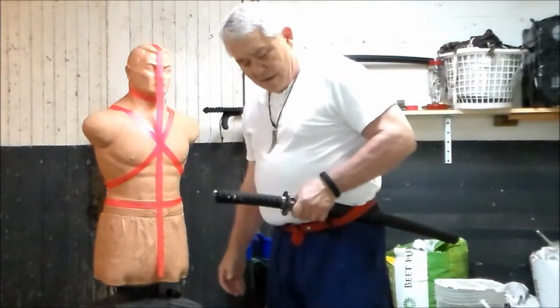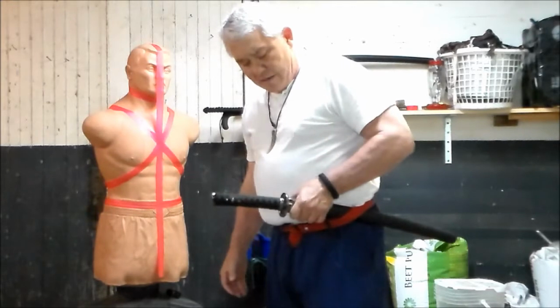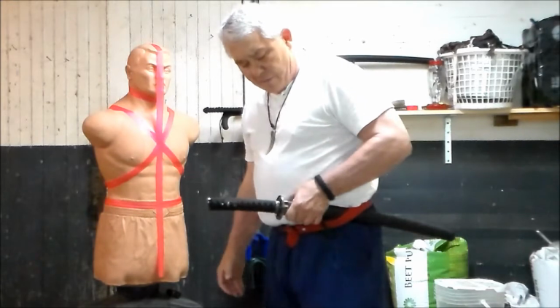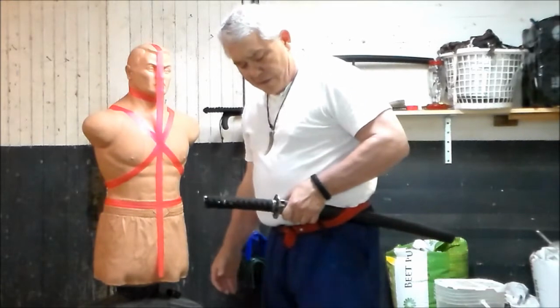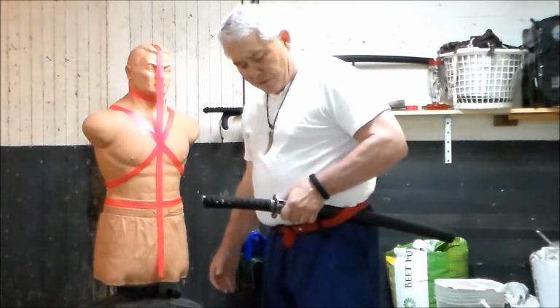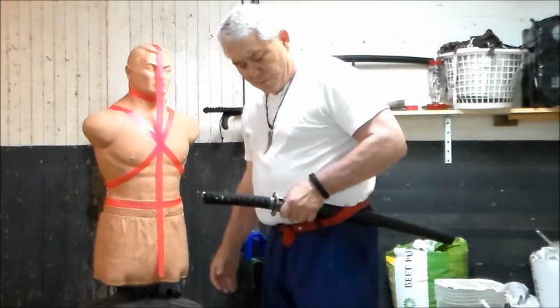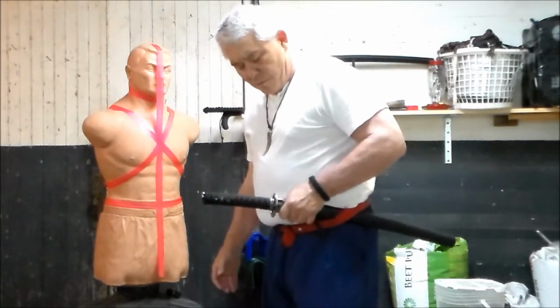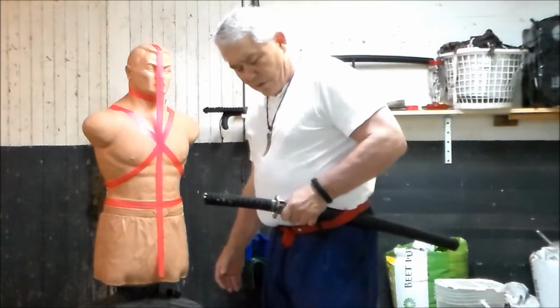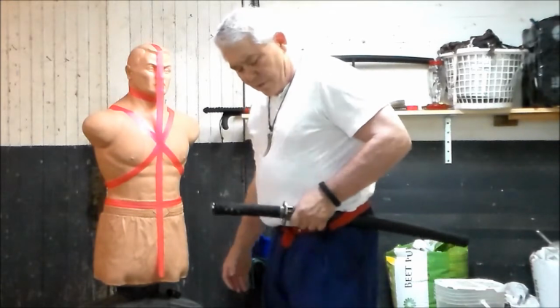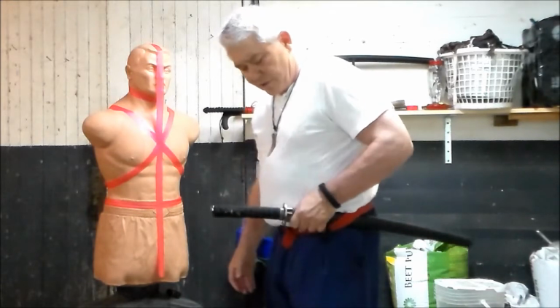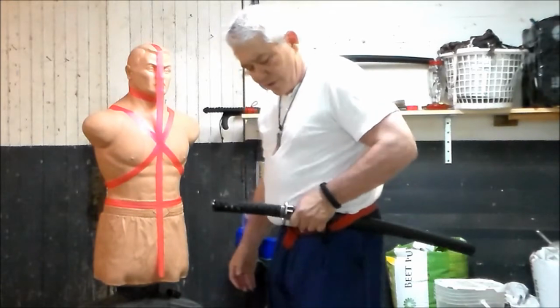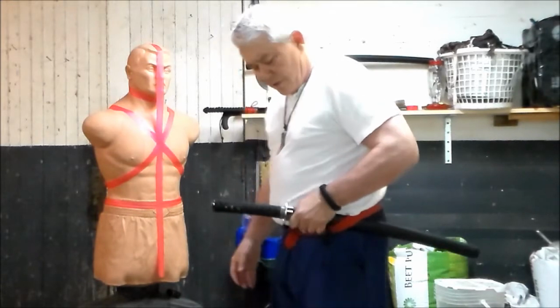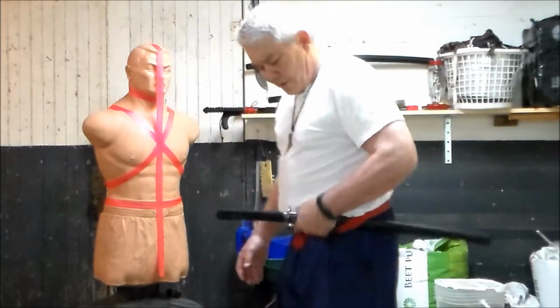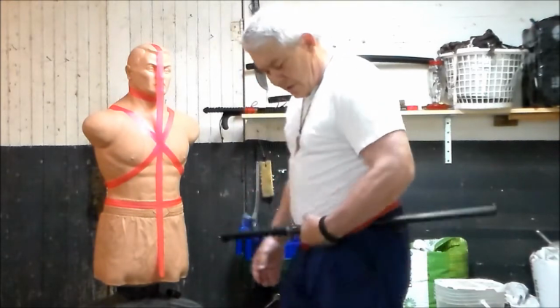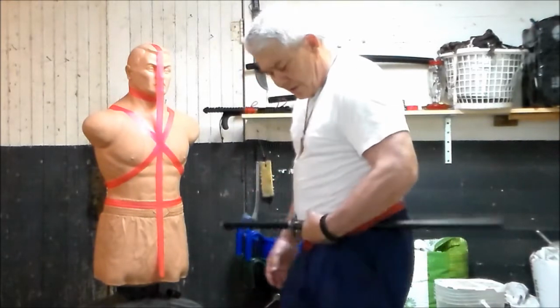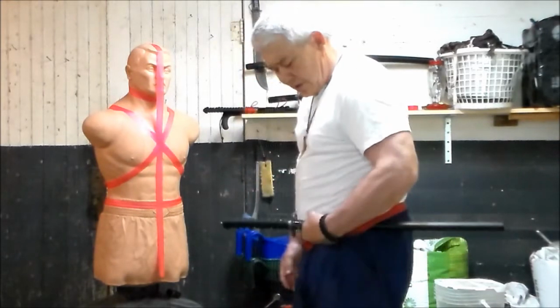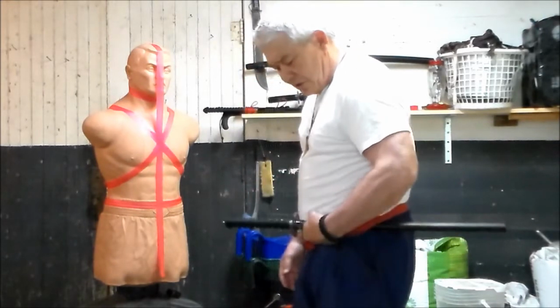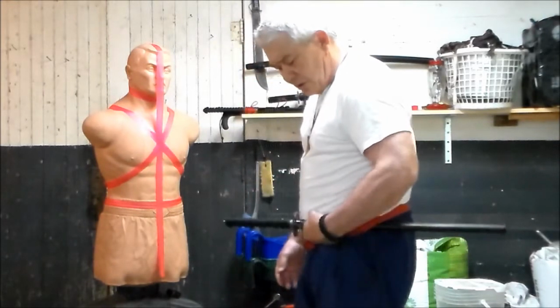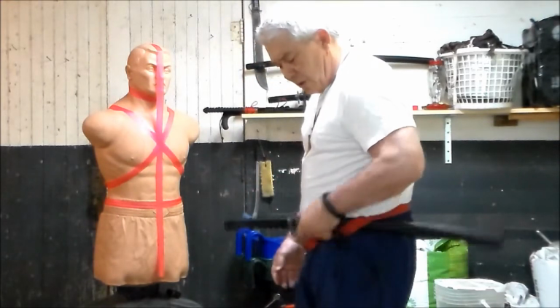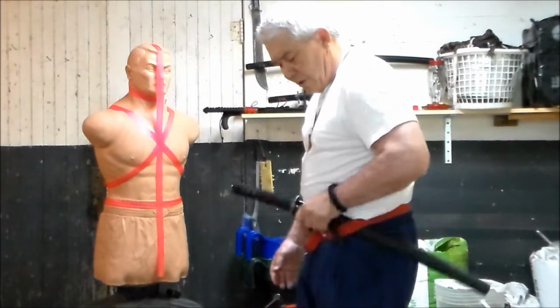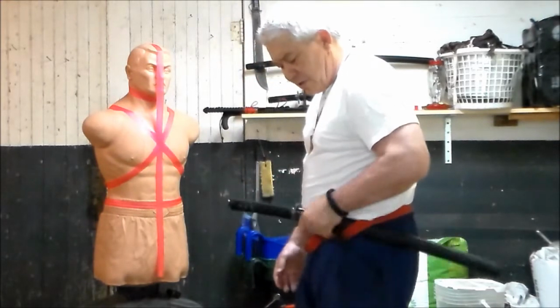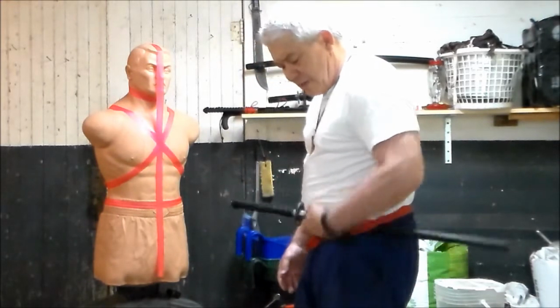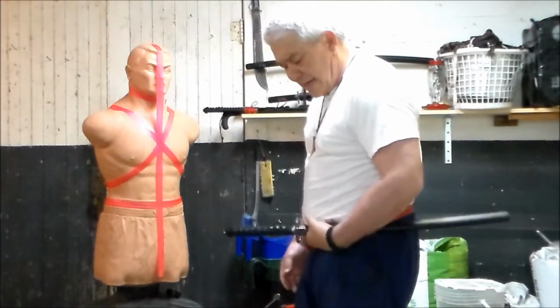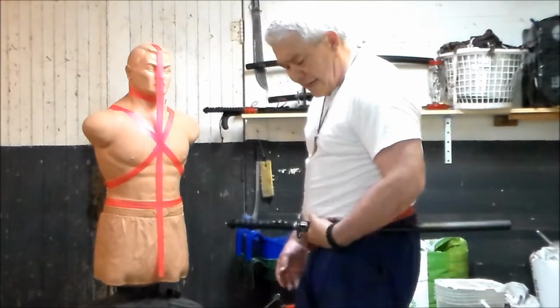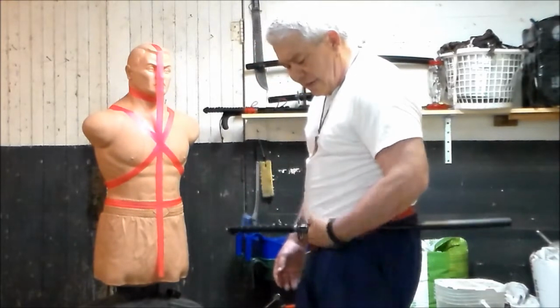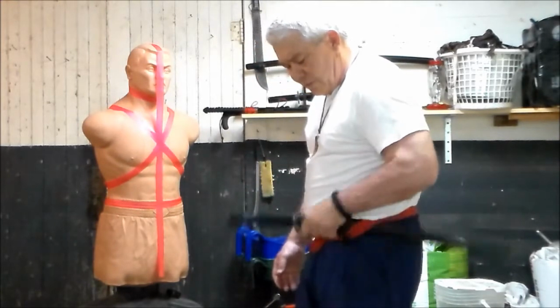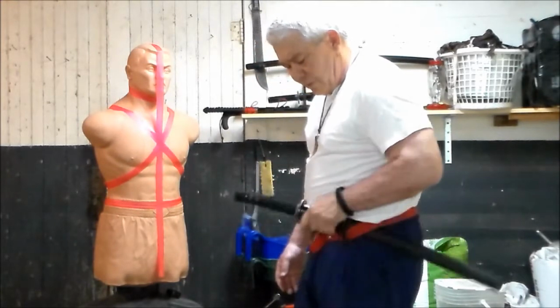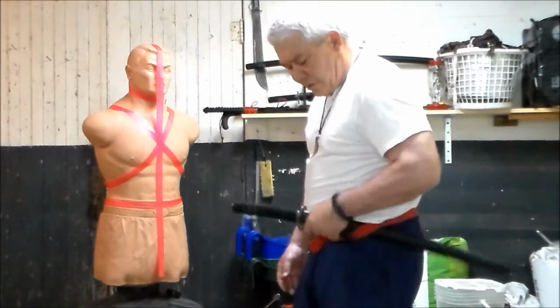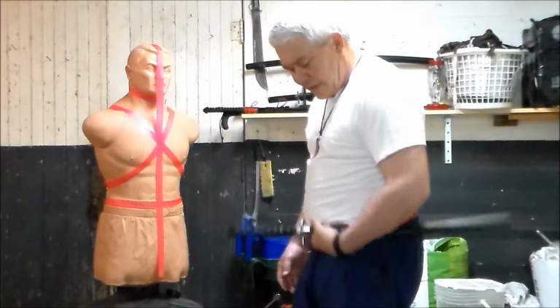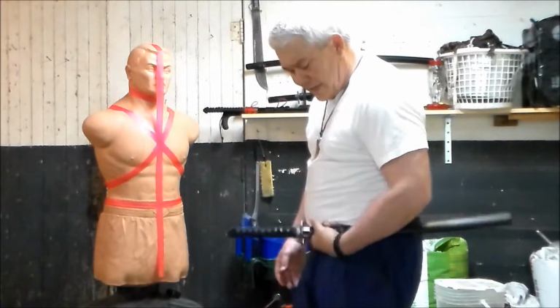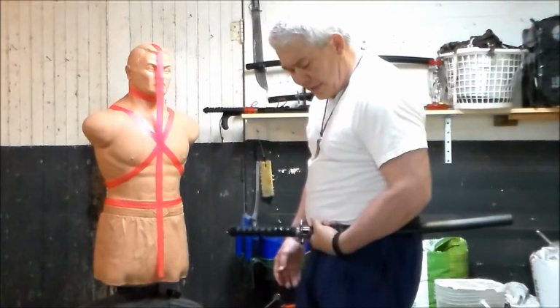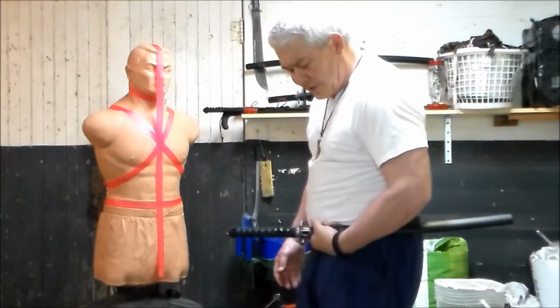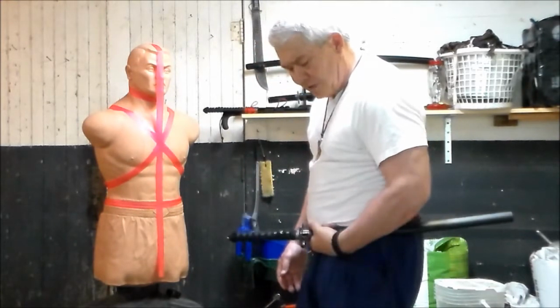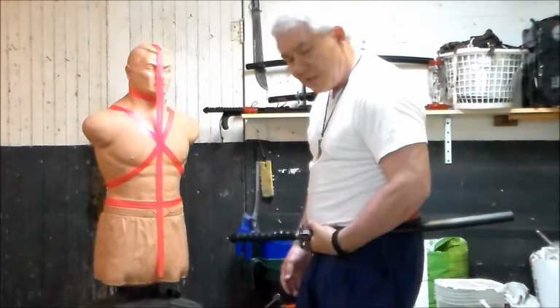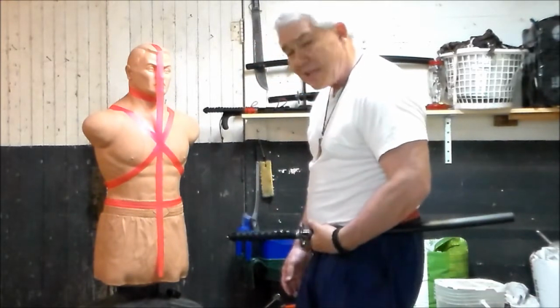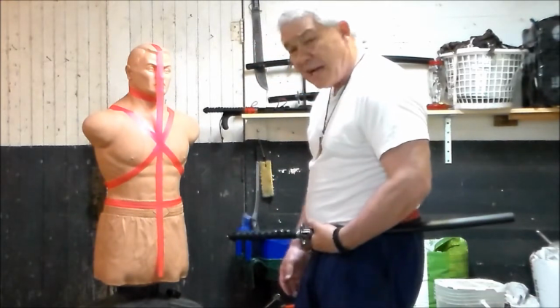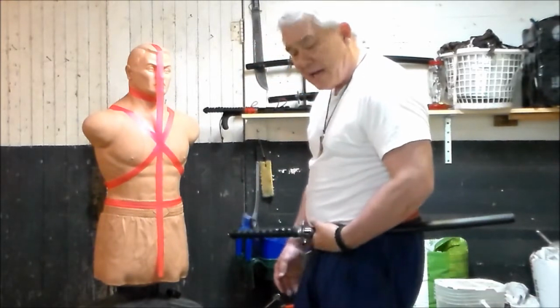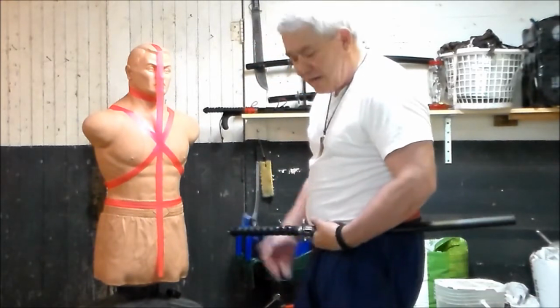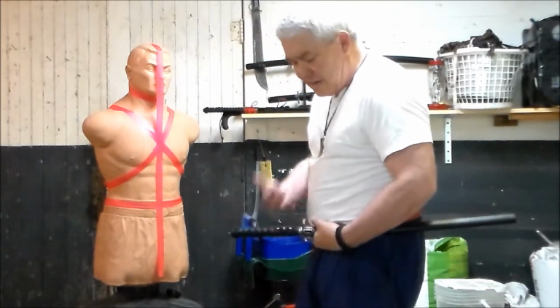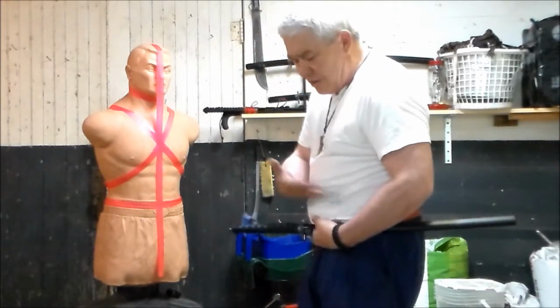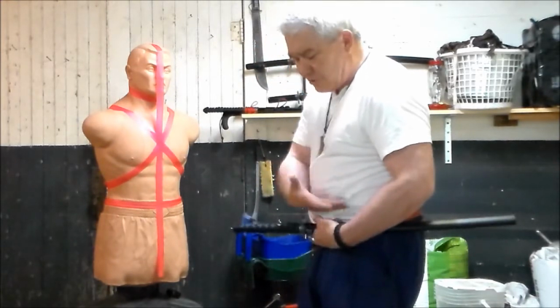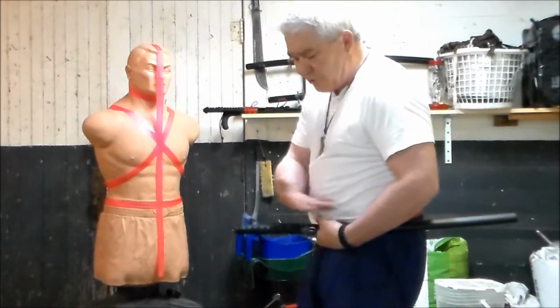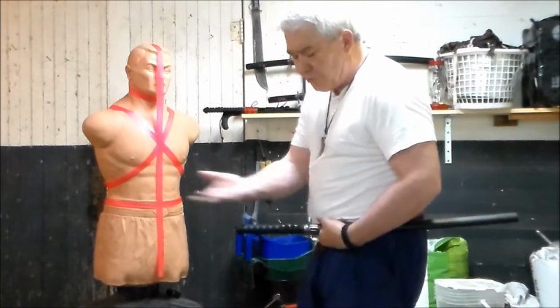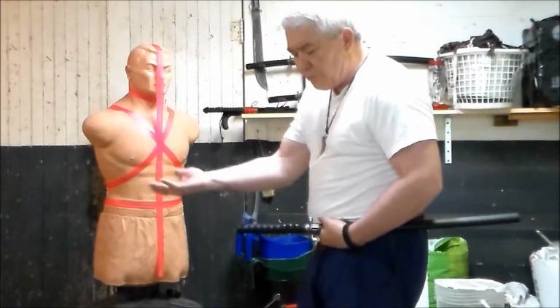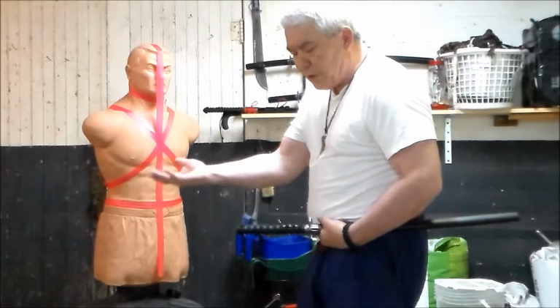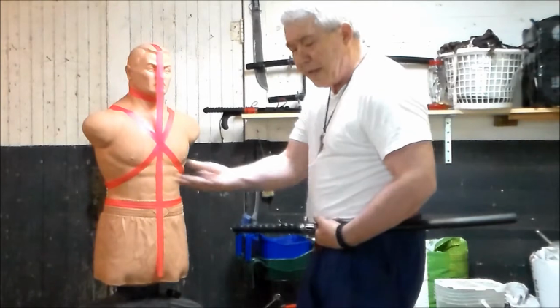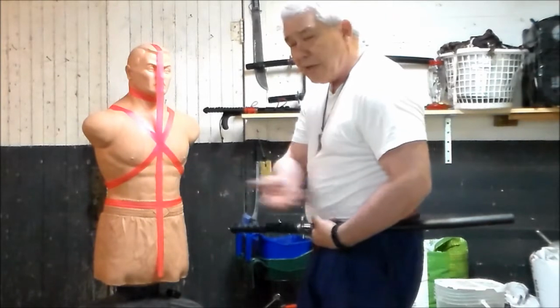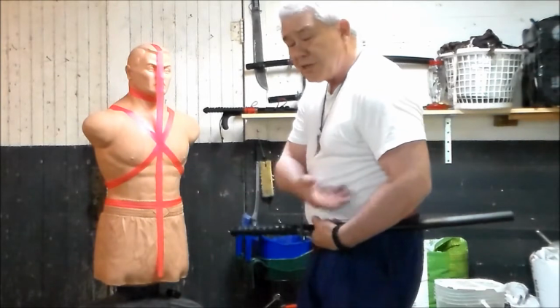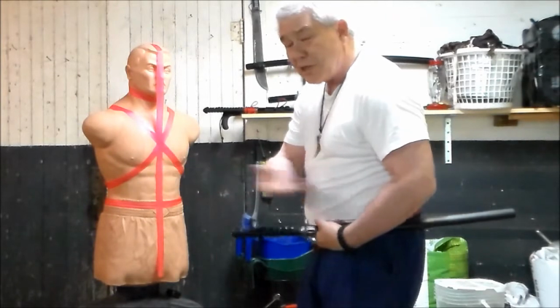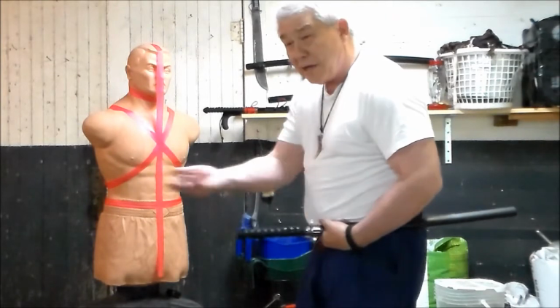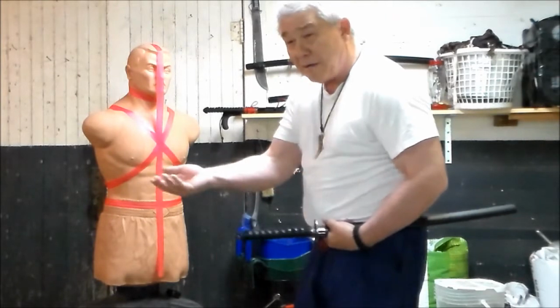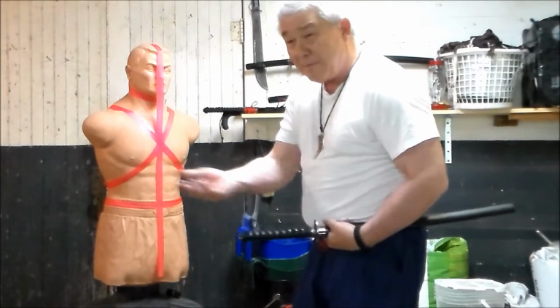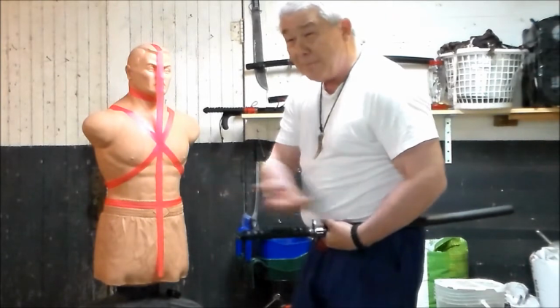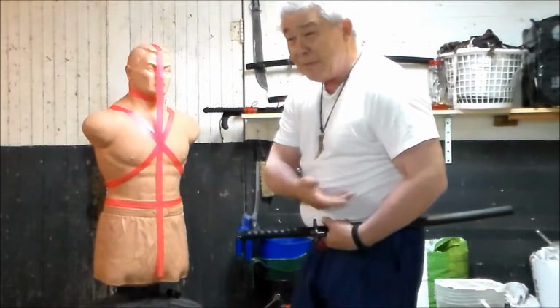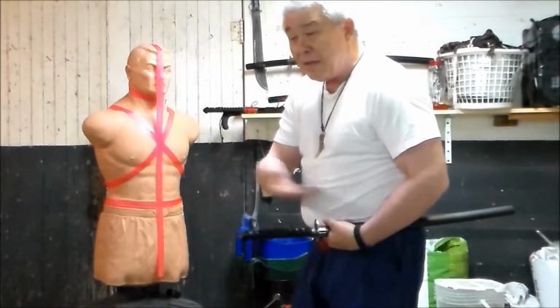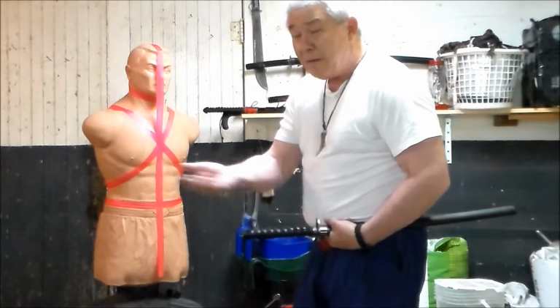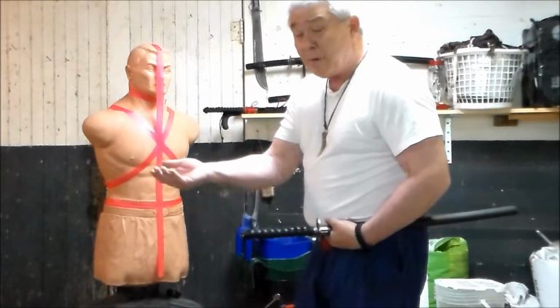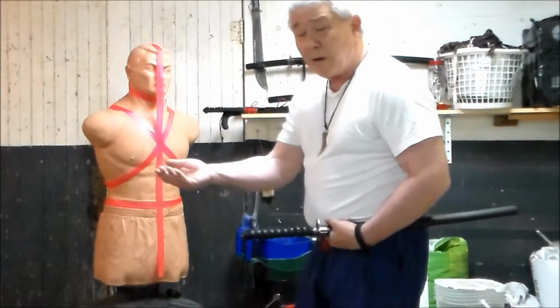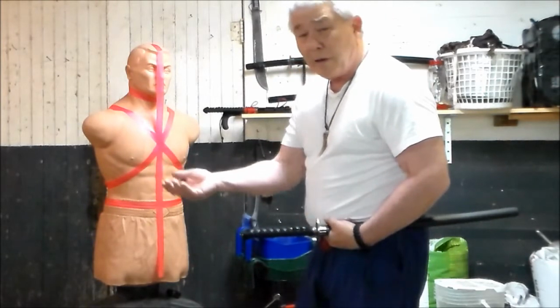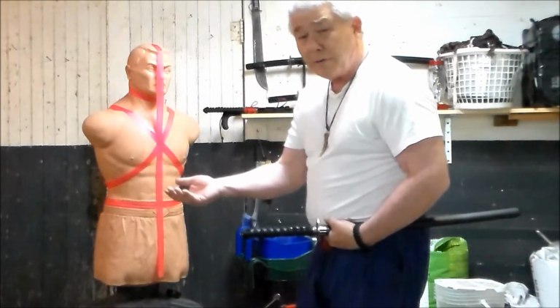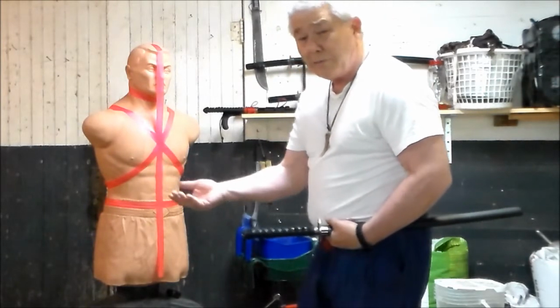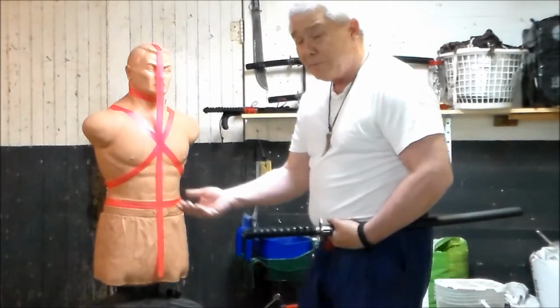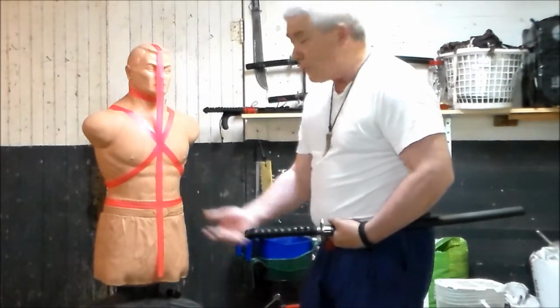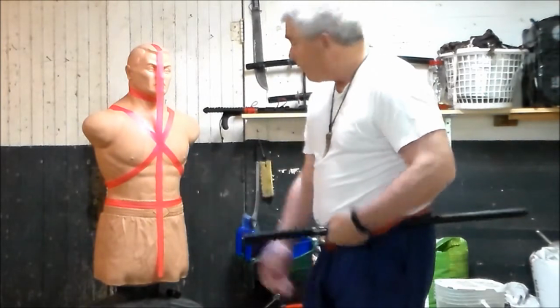For this one, what I want you to do is turn your Asaya or your case to the side so that your blade is parallel to the floor.